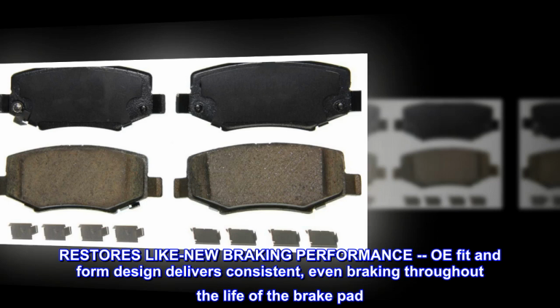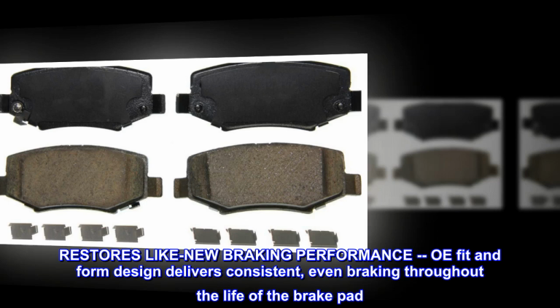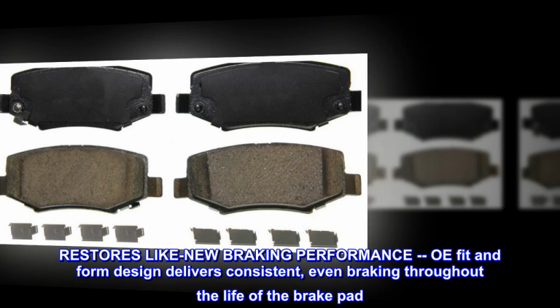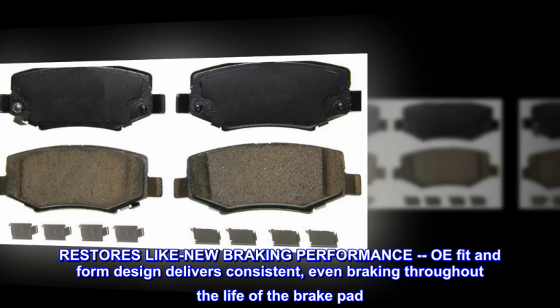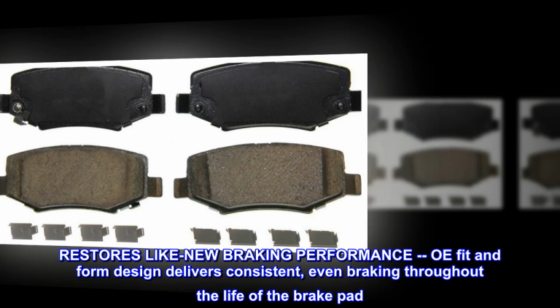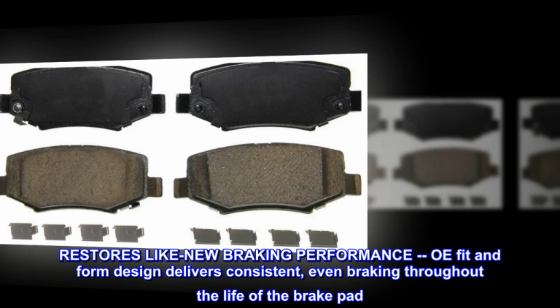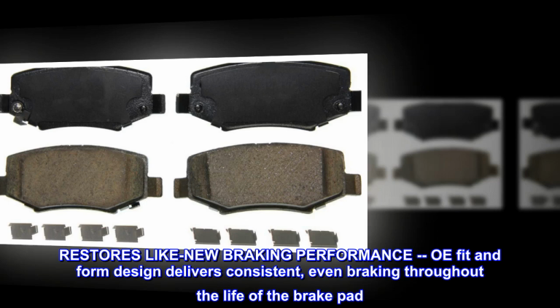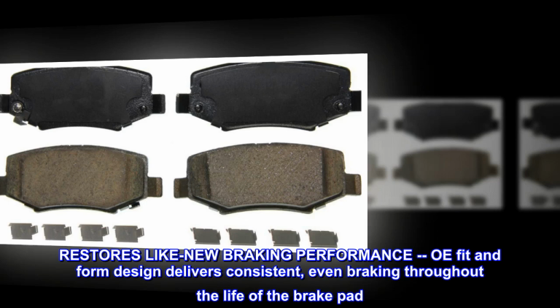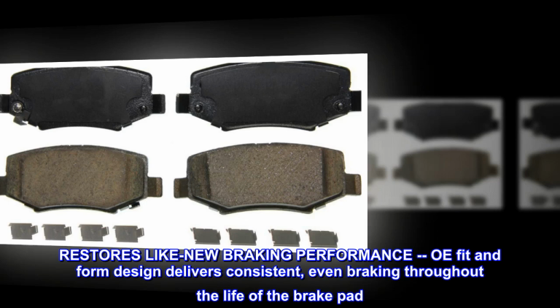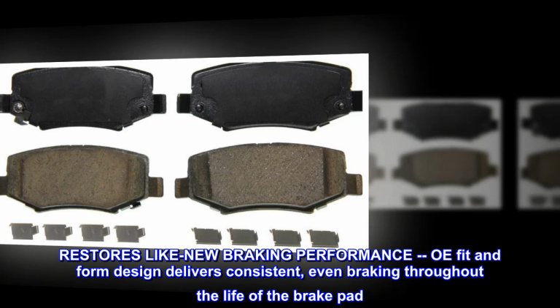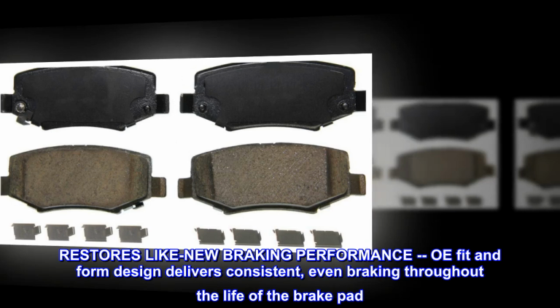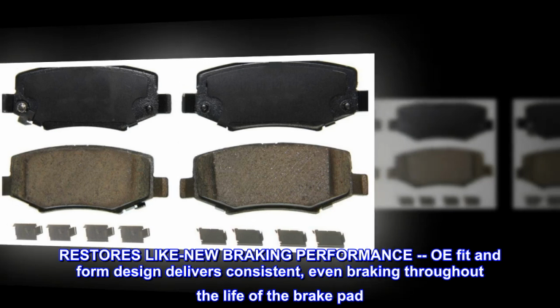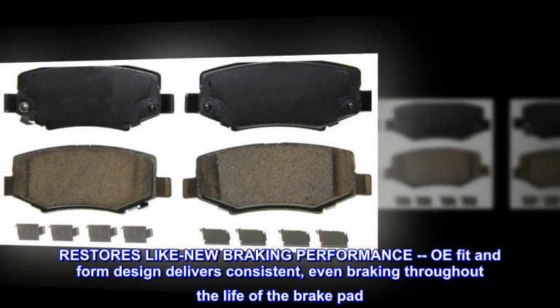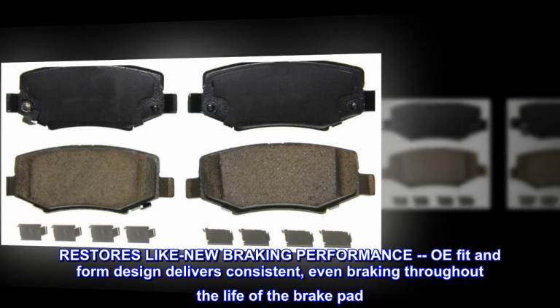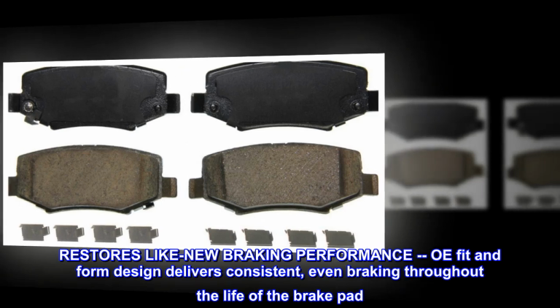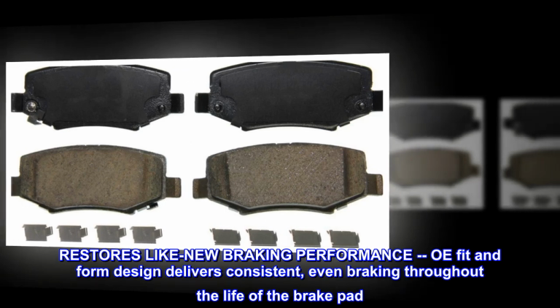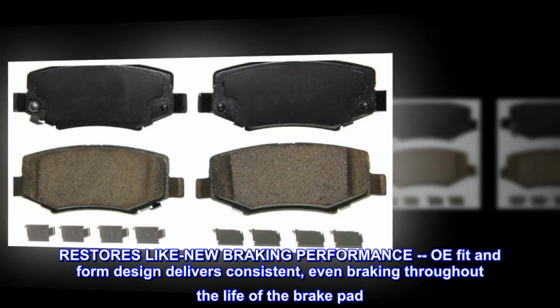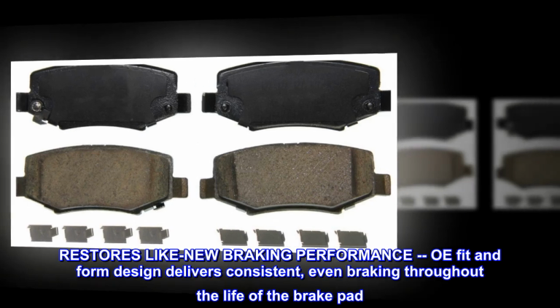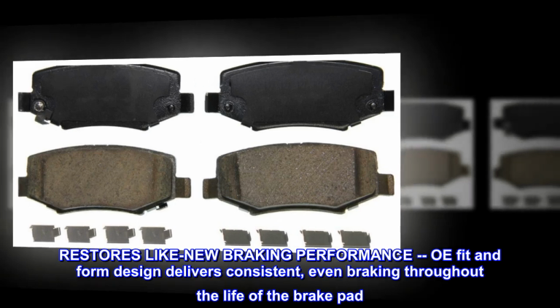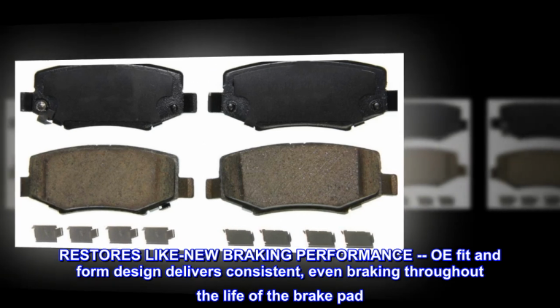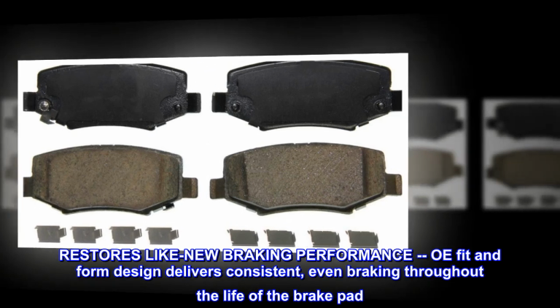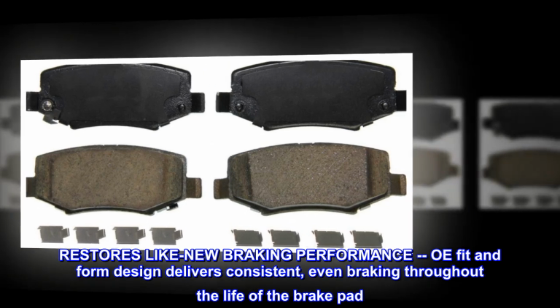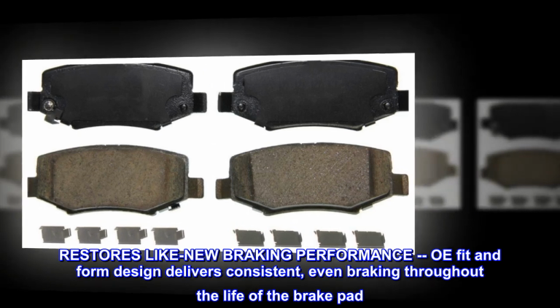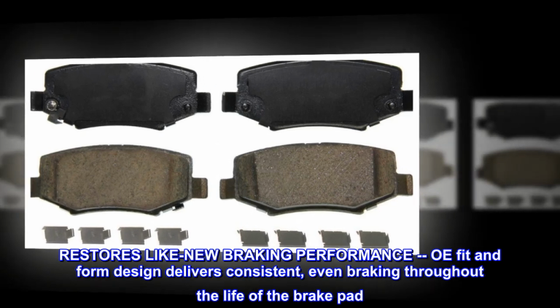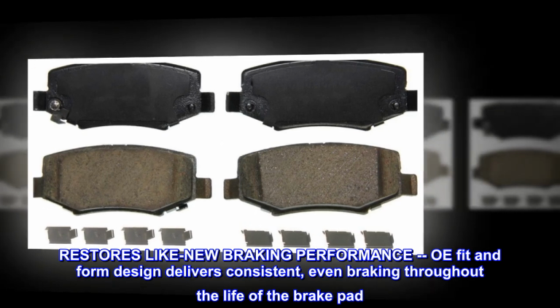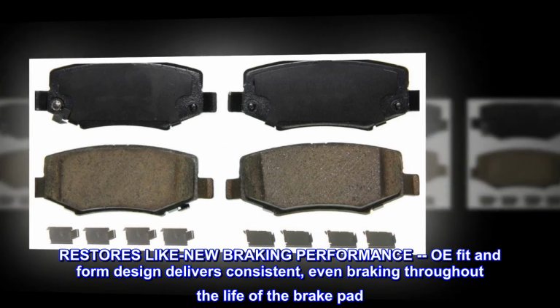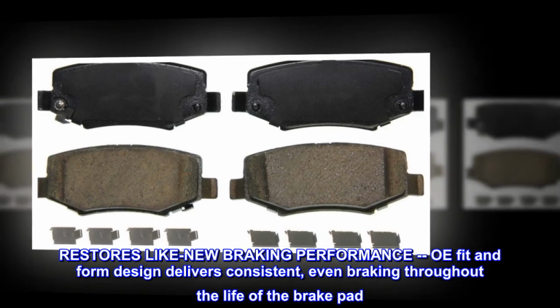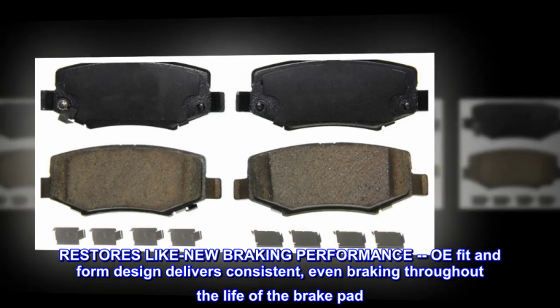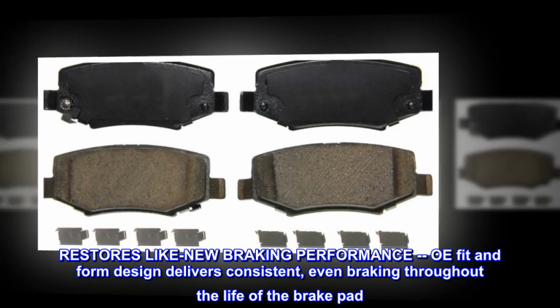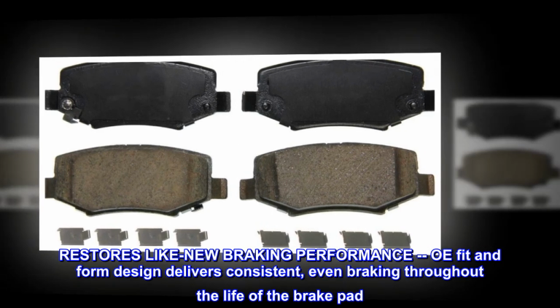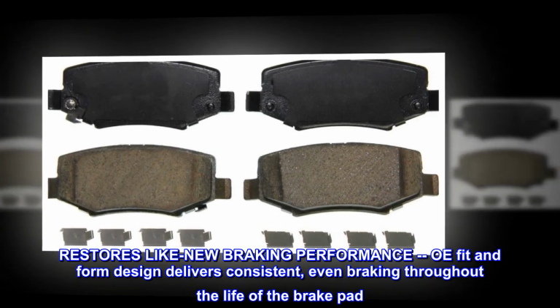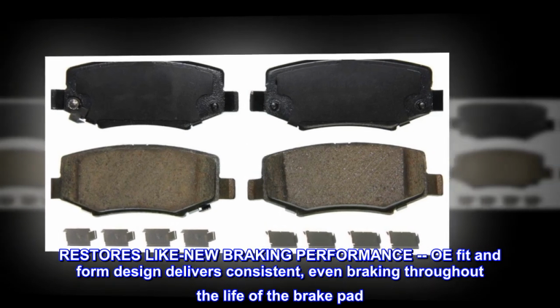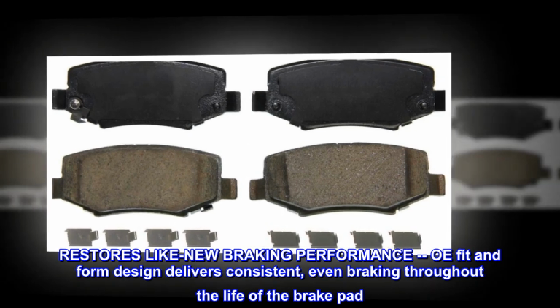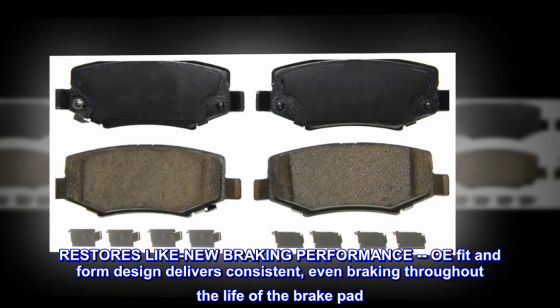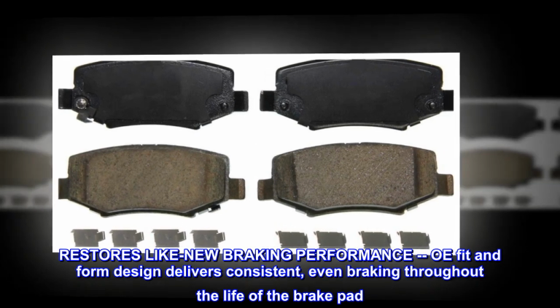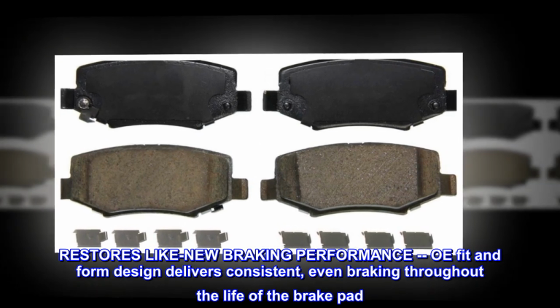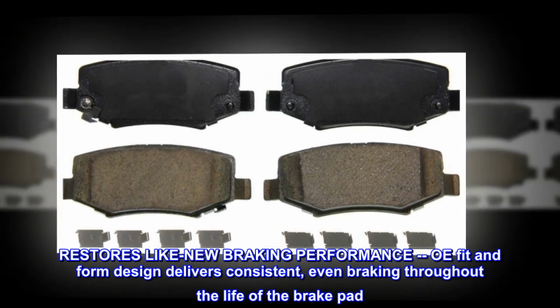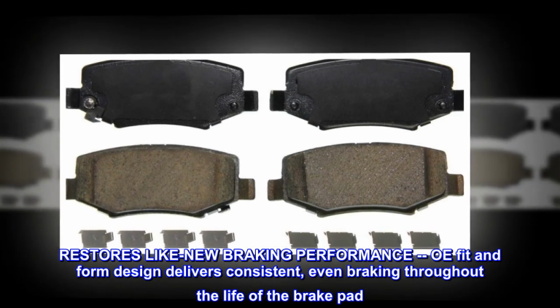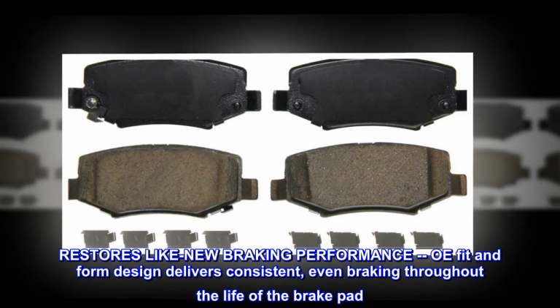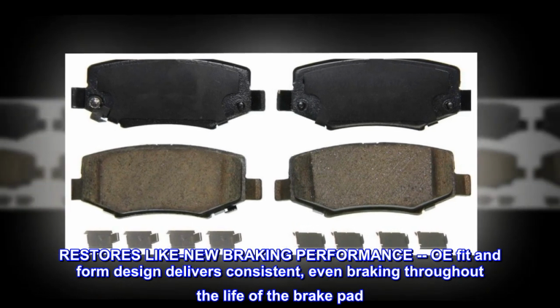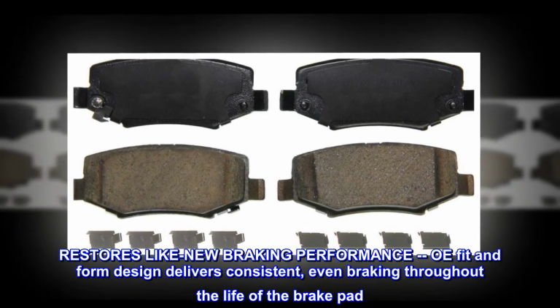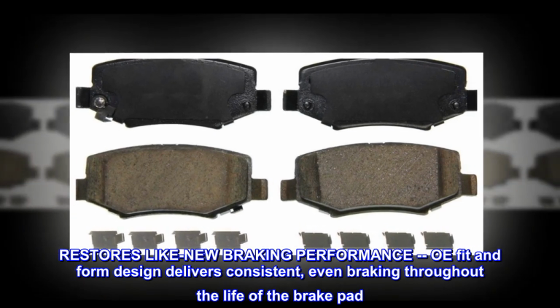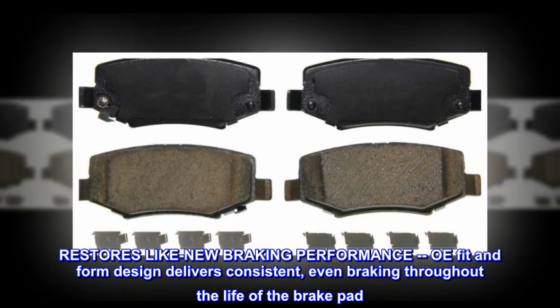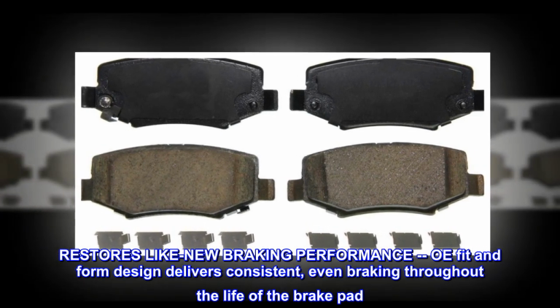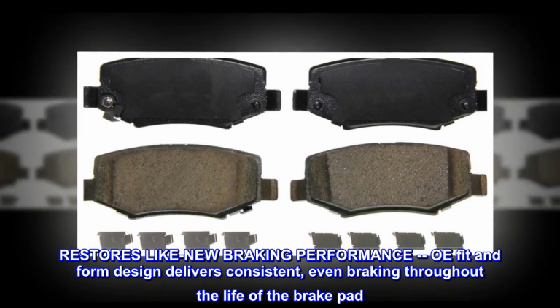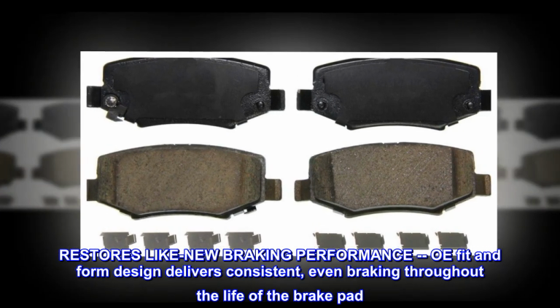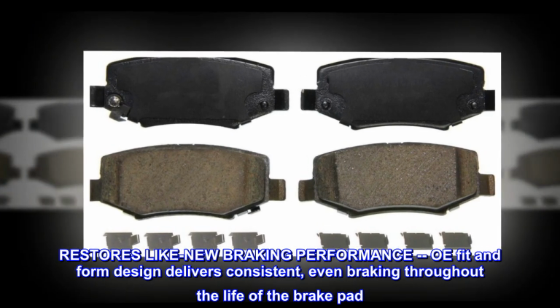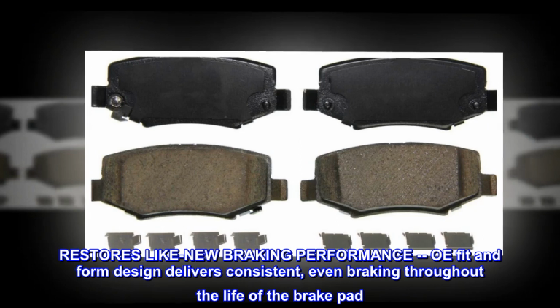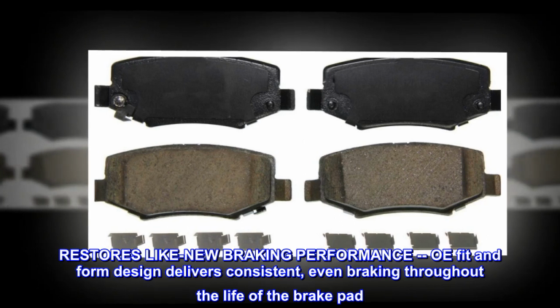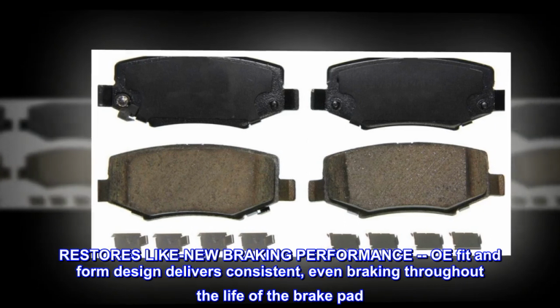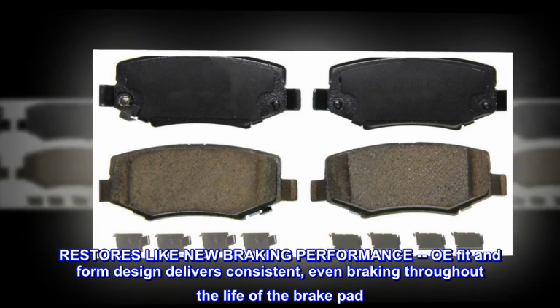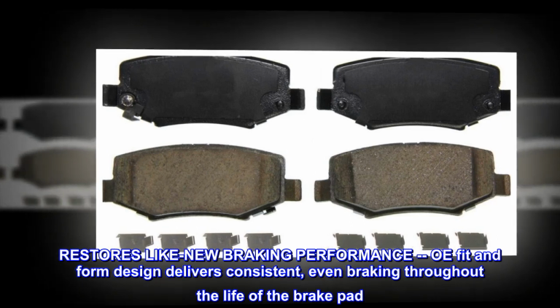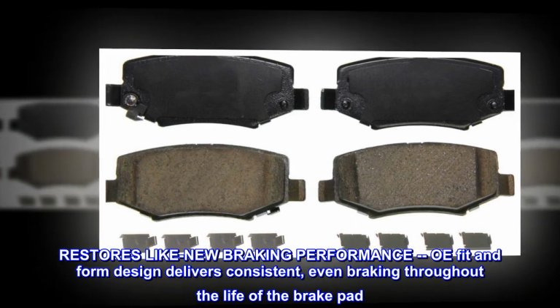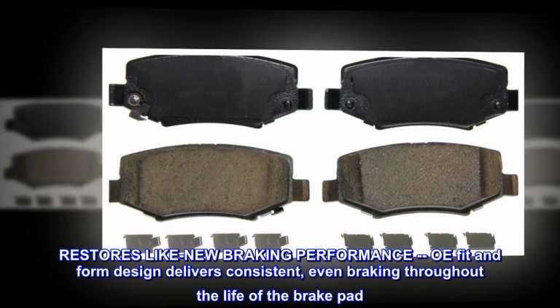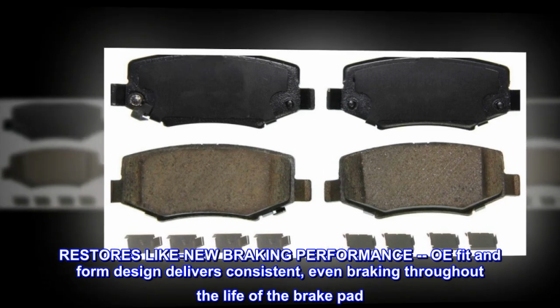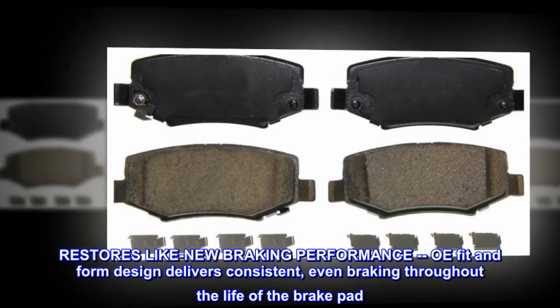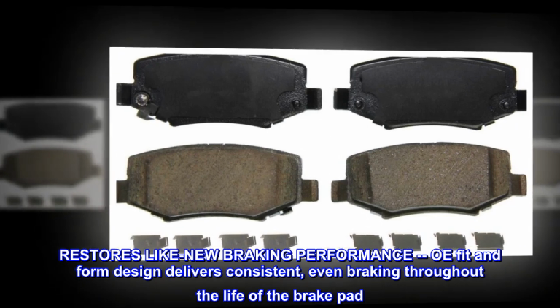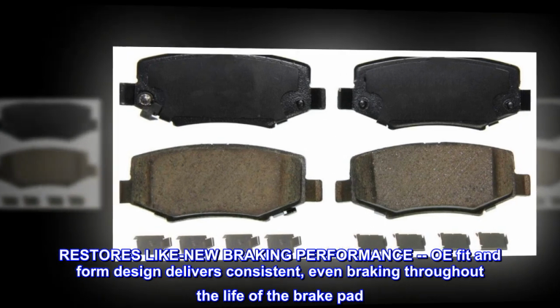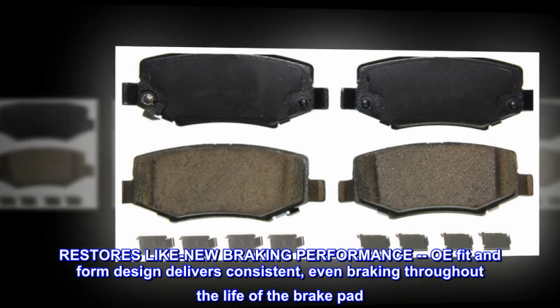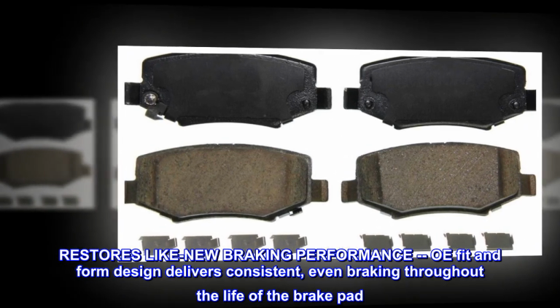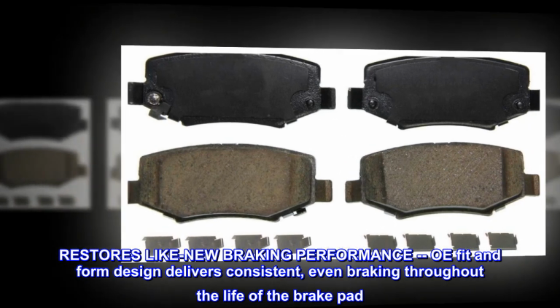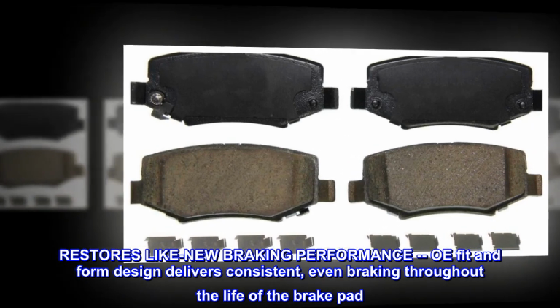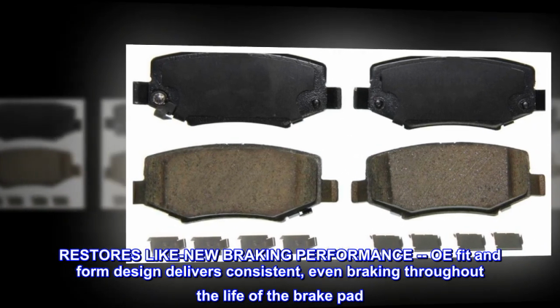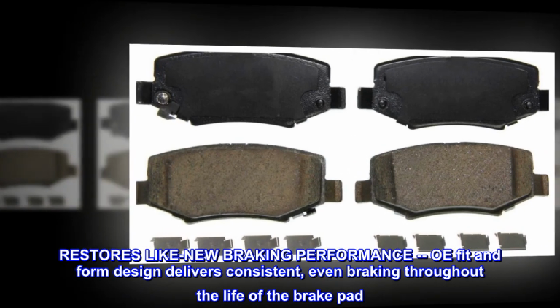Restores like-new braking performance. OE fit and form design delivers consistent, even braking throughout the life of the brake pad.